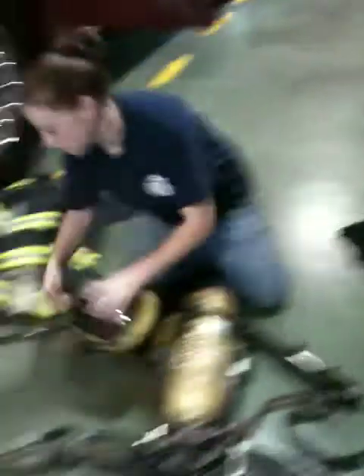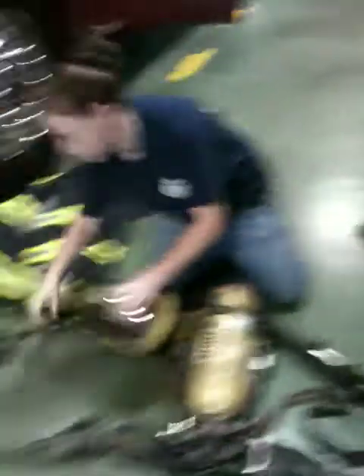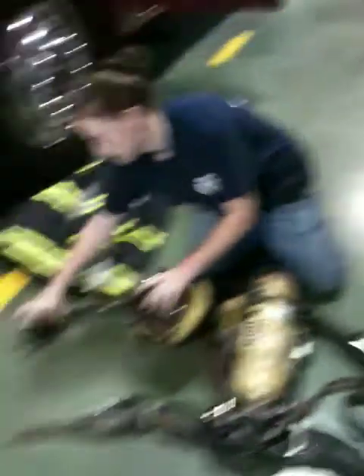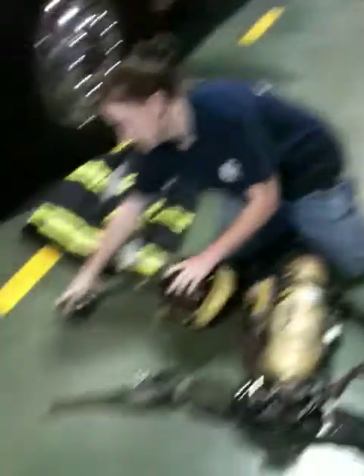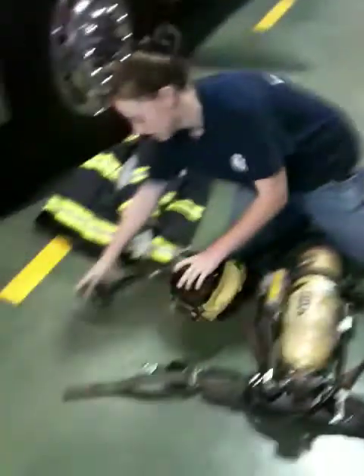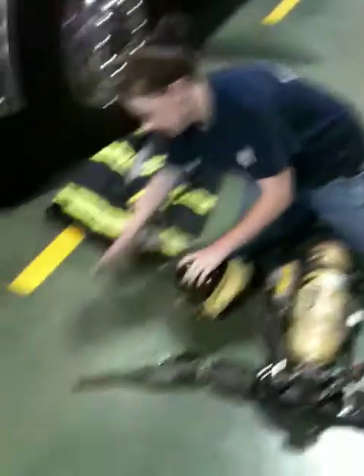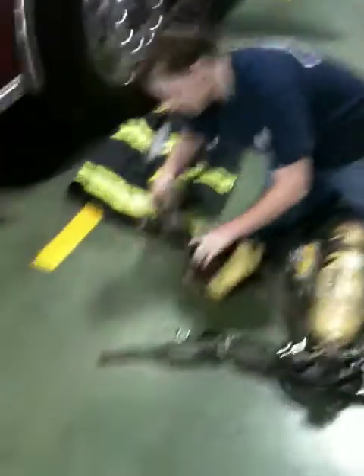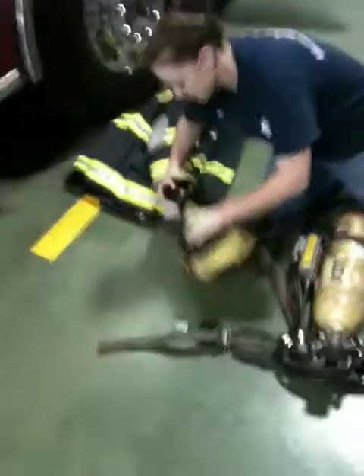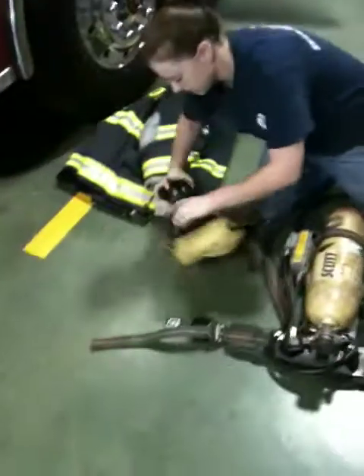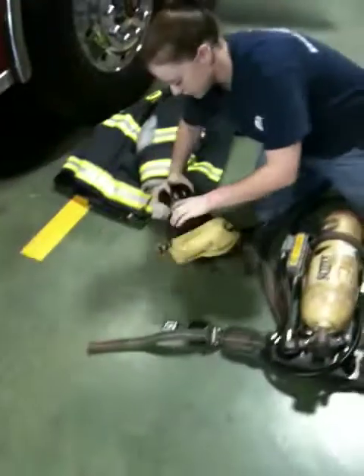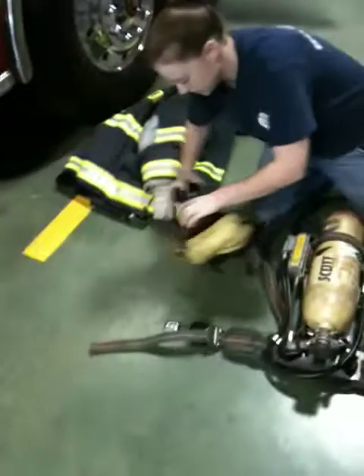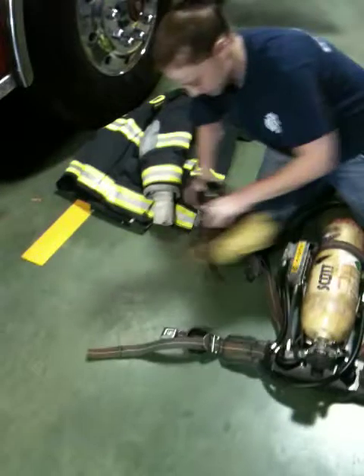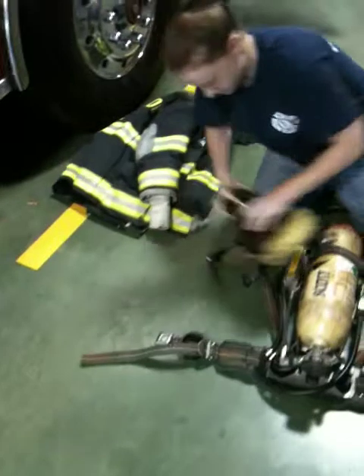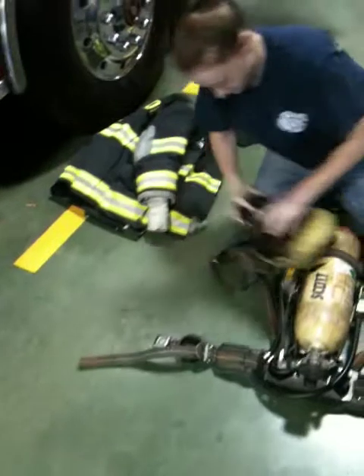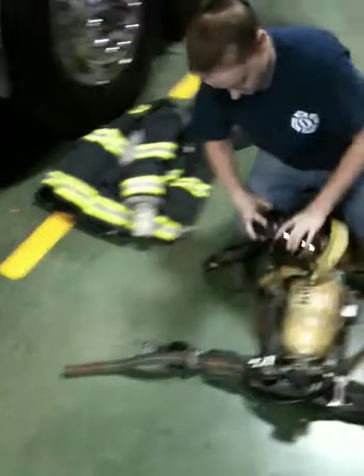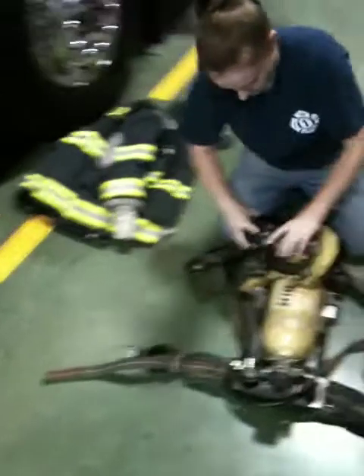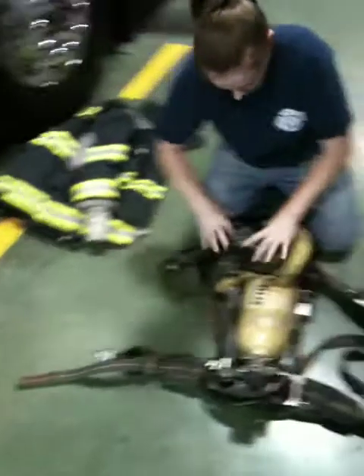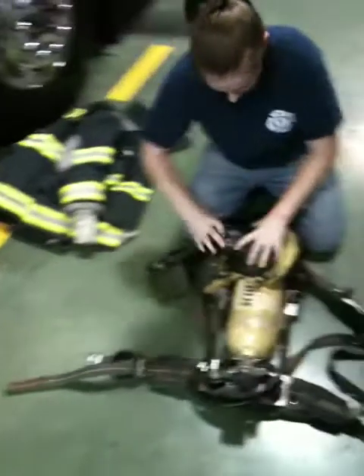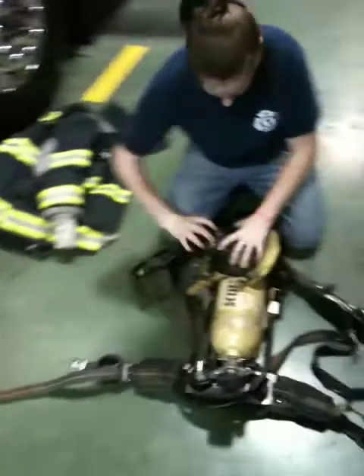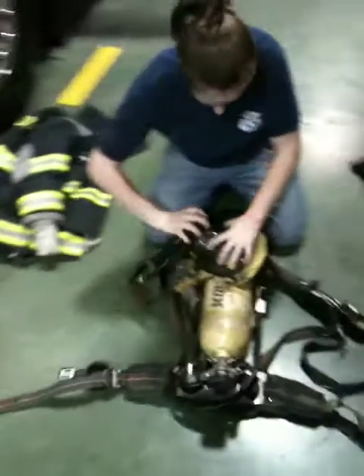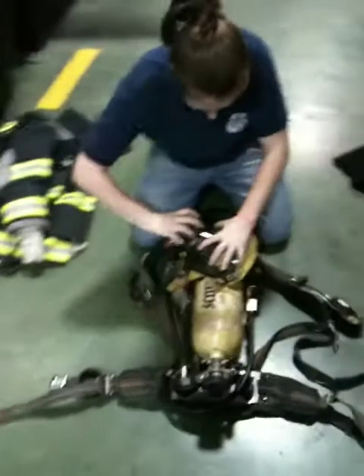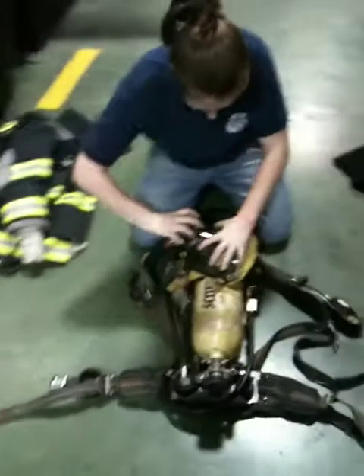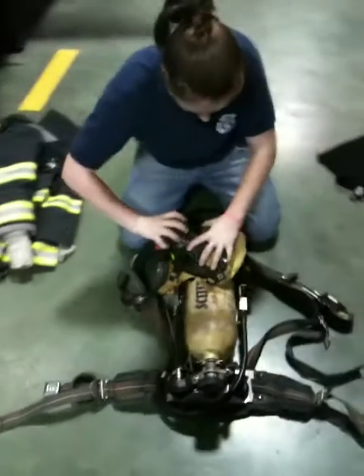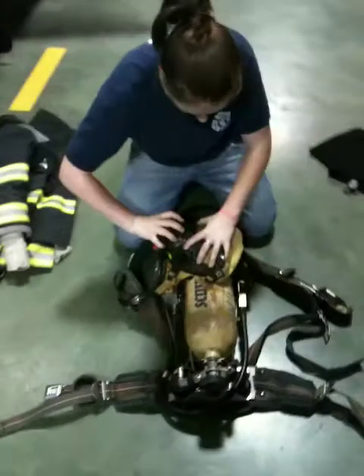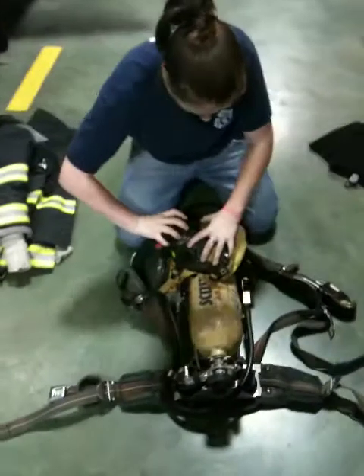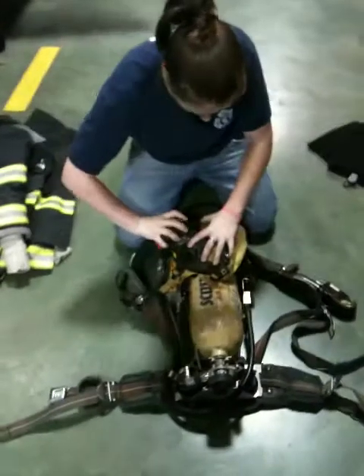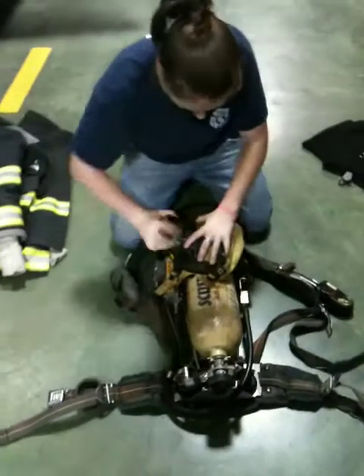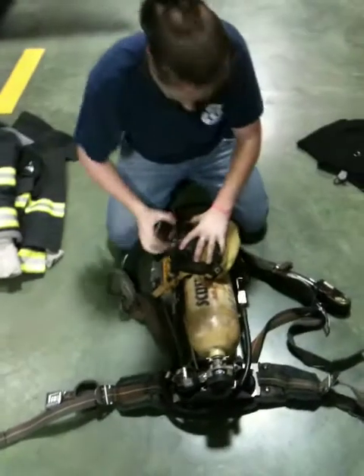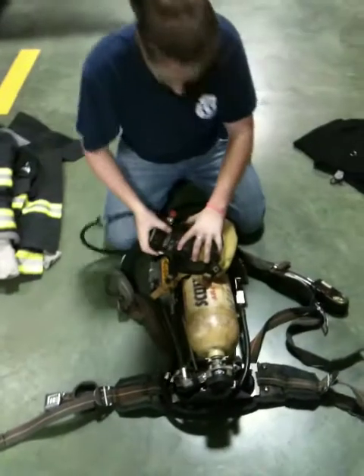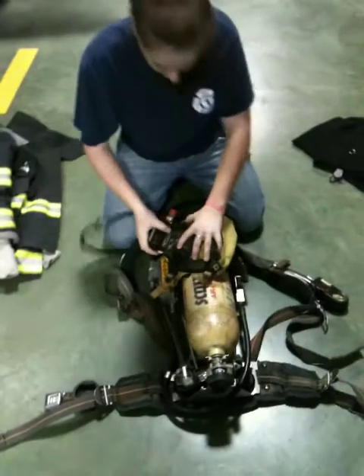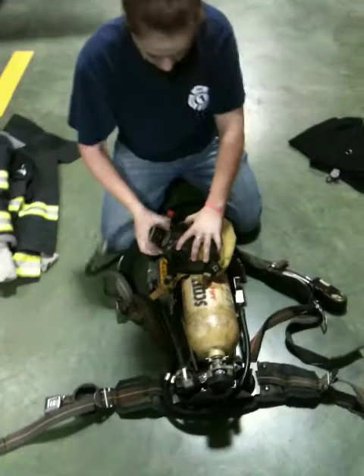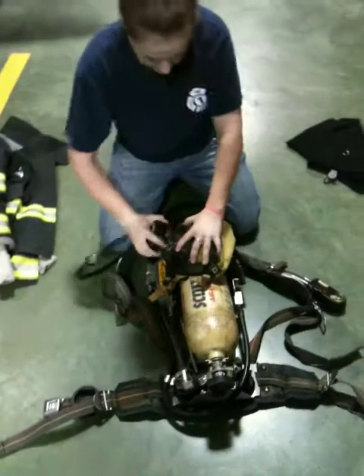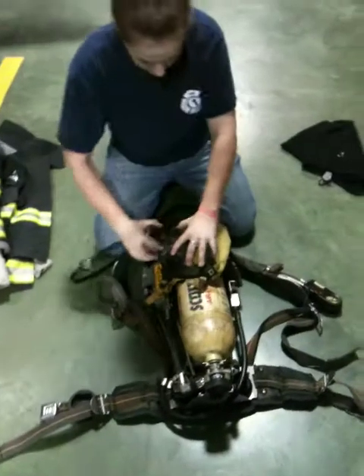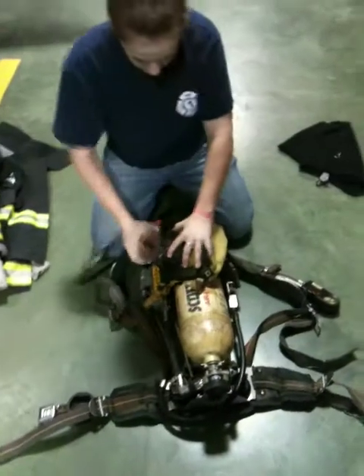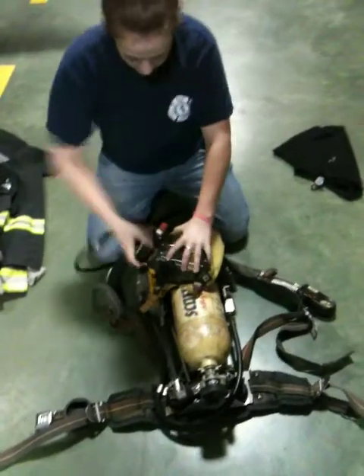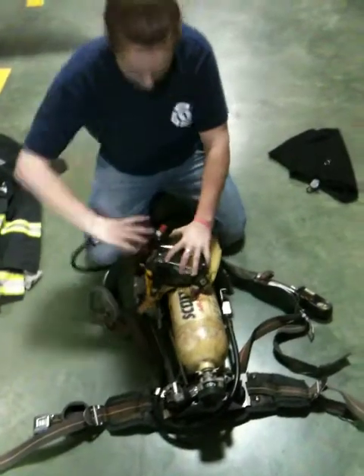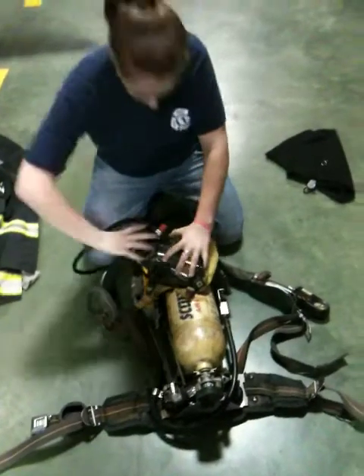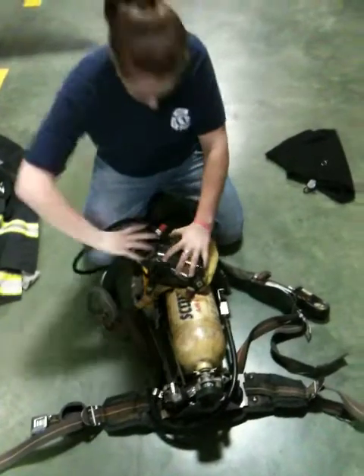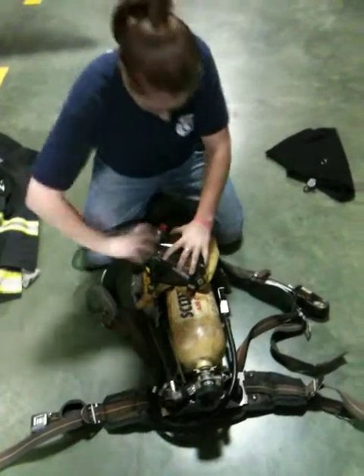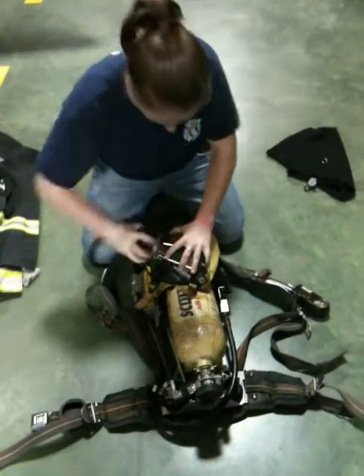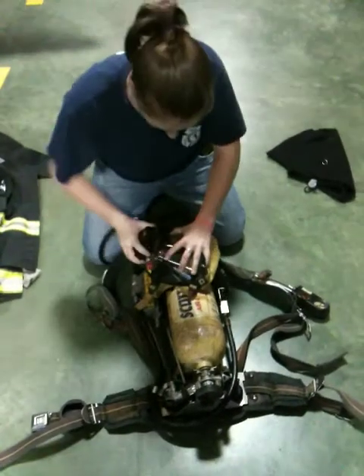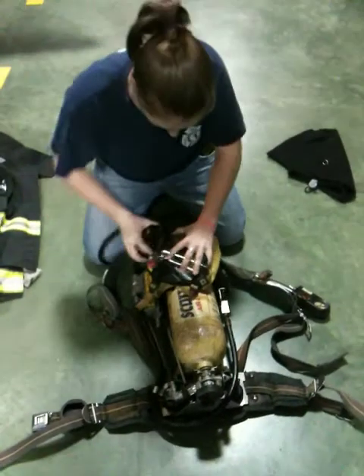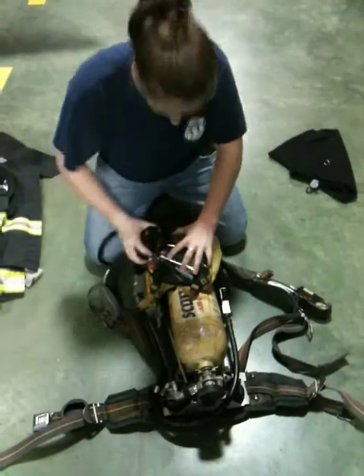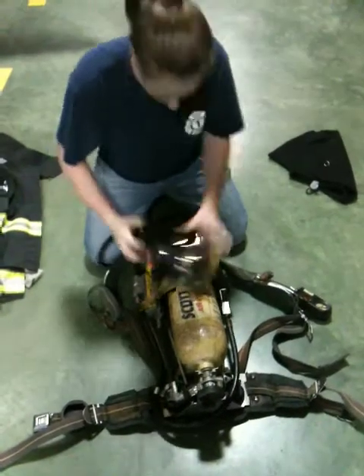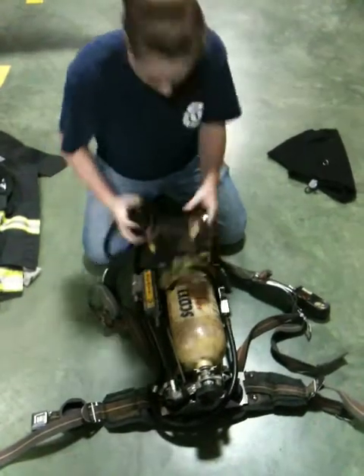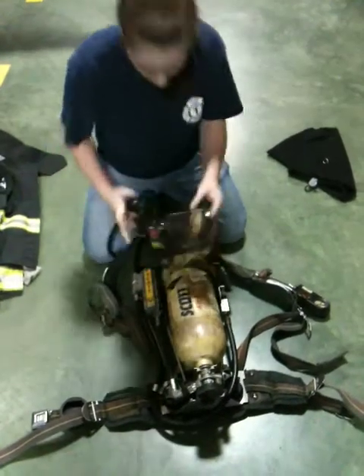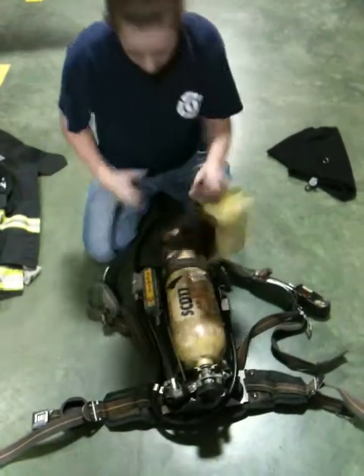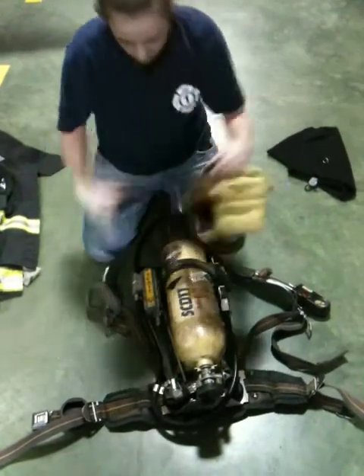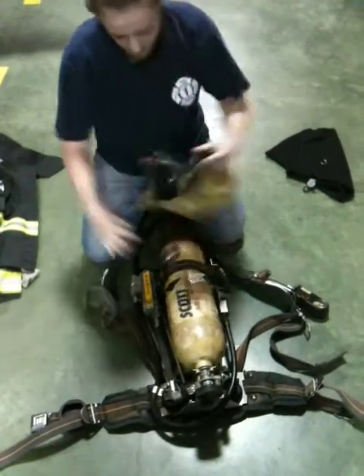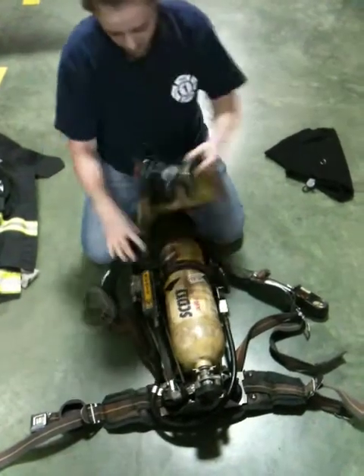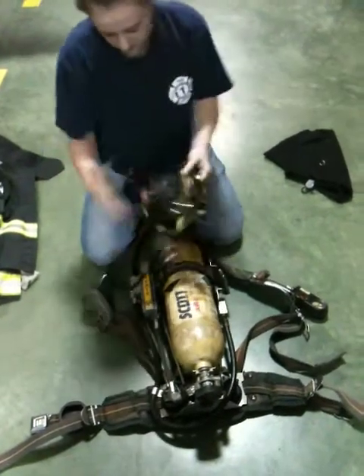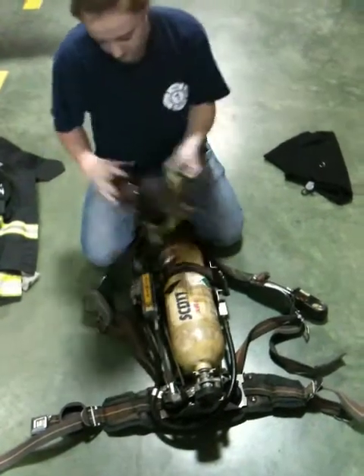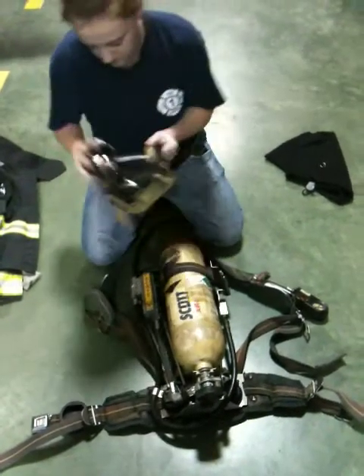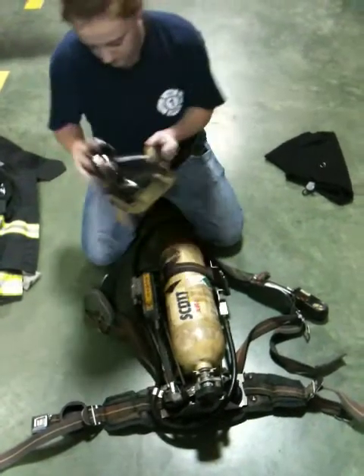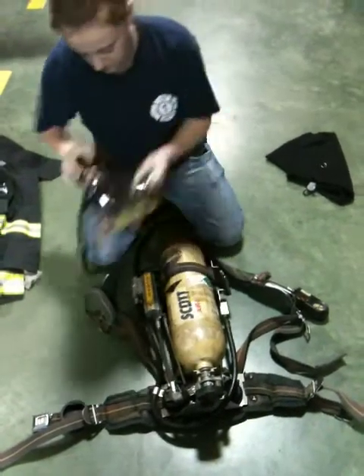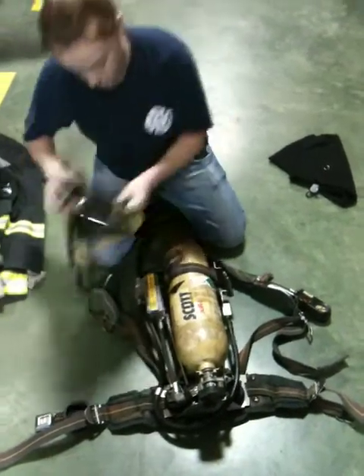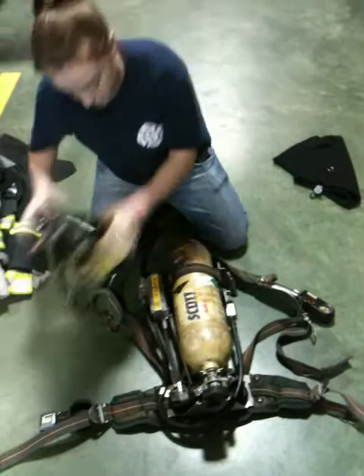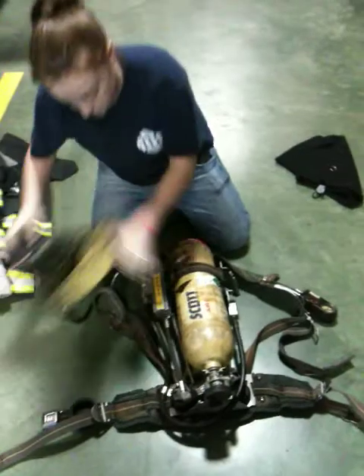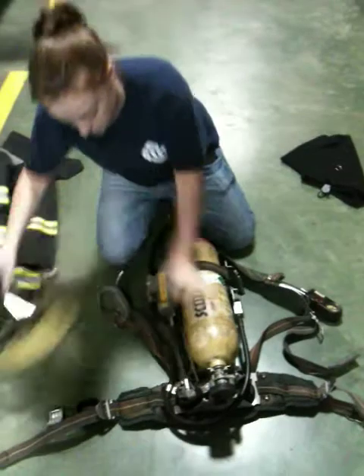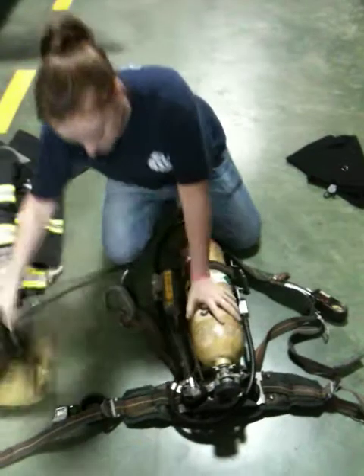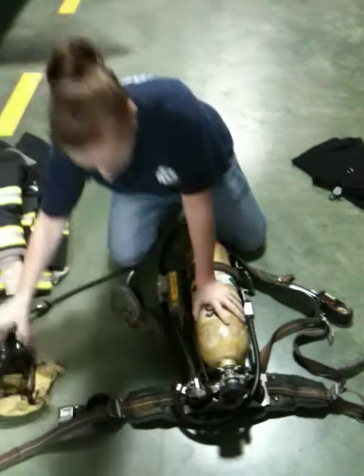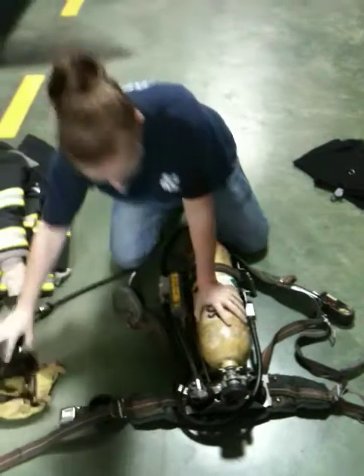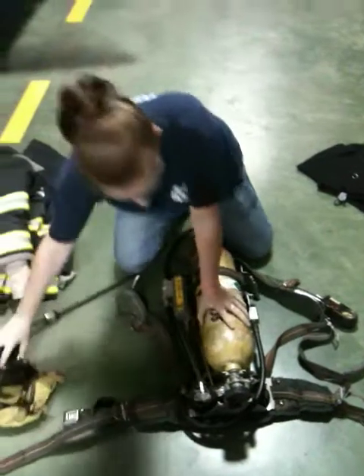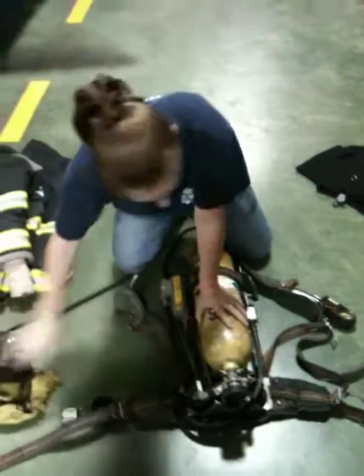We're going to connect our face piece. Make sure that's snug.